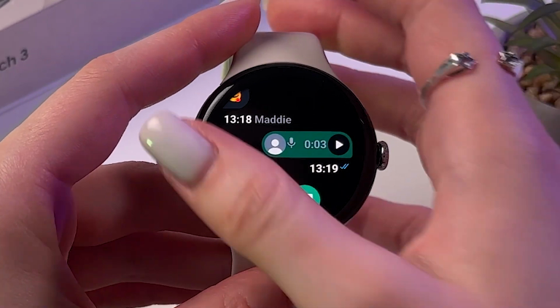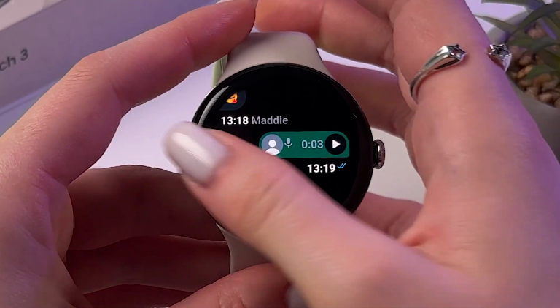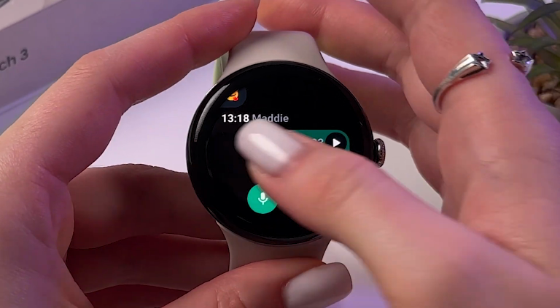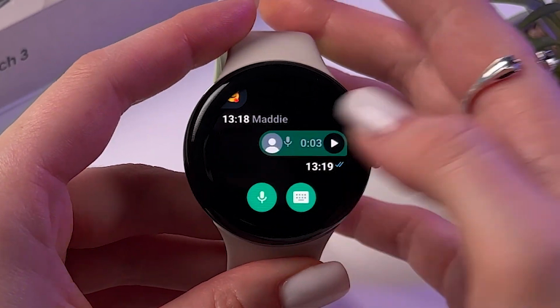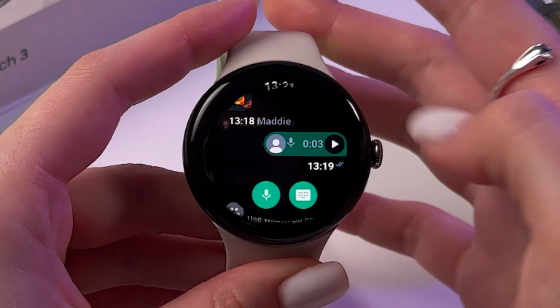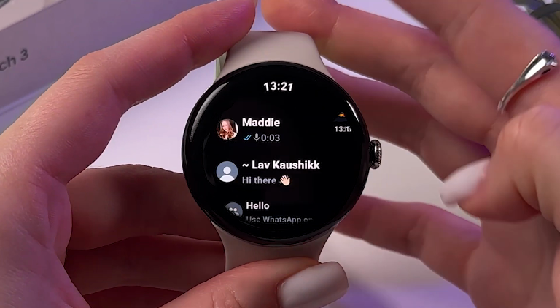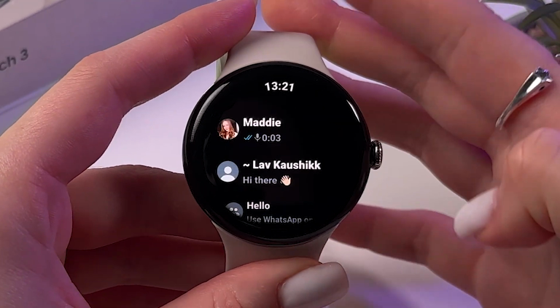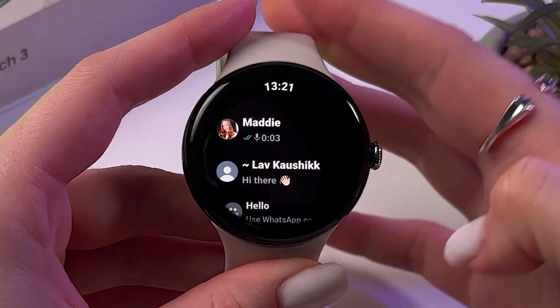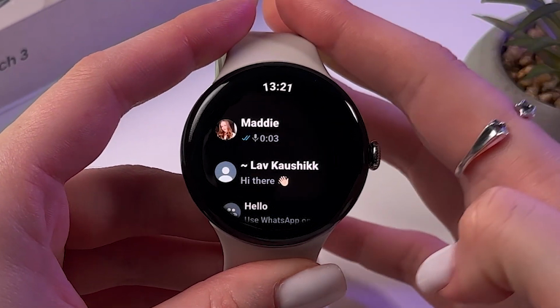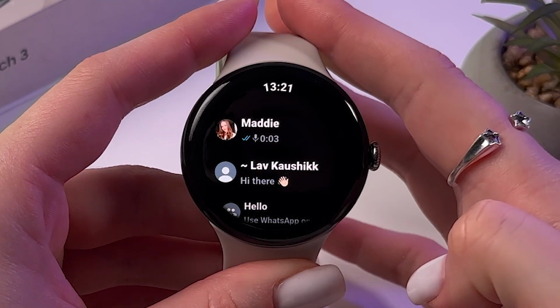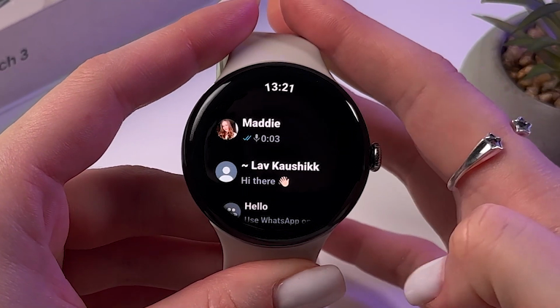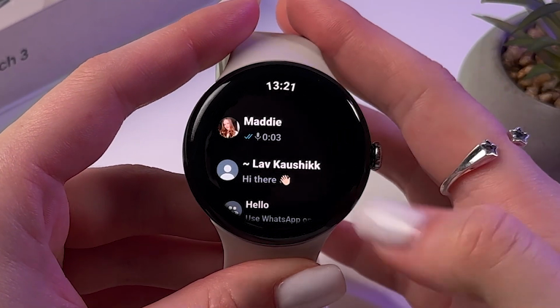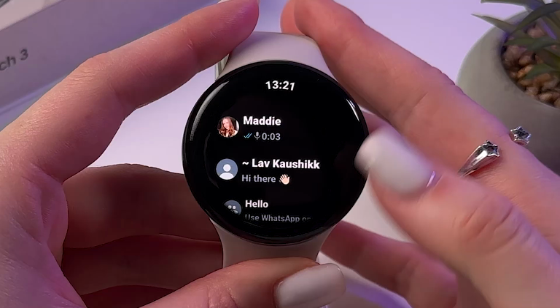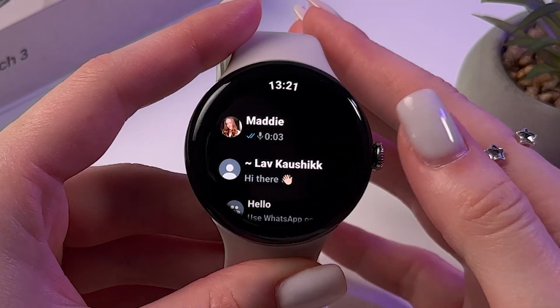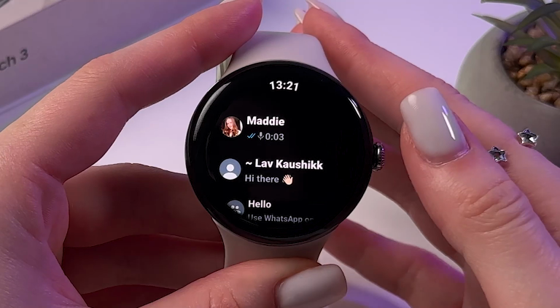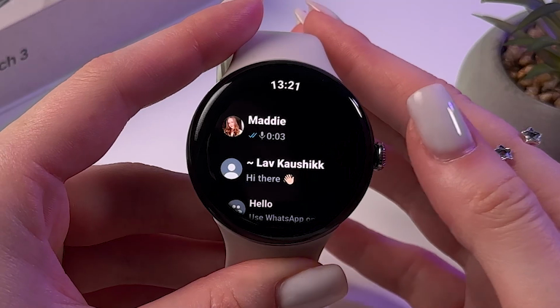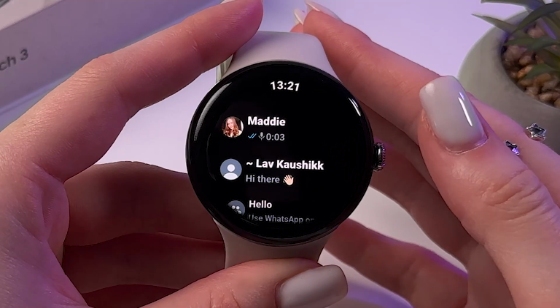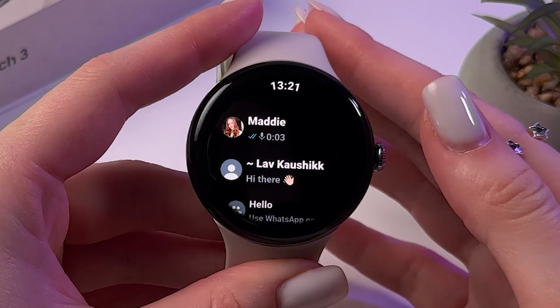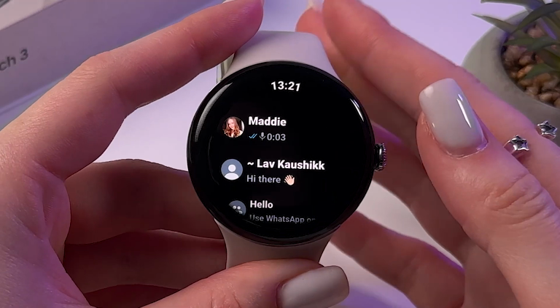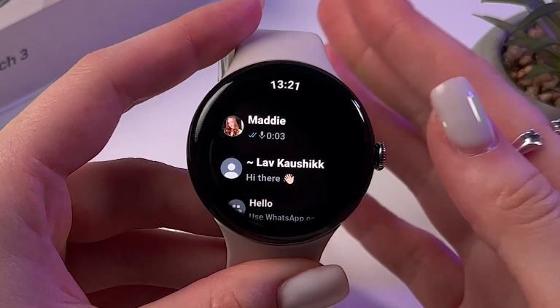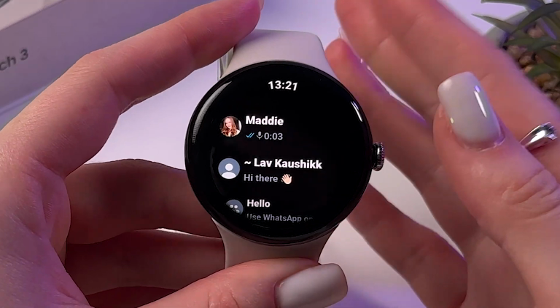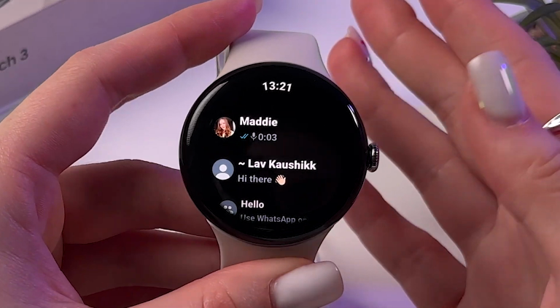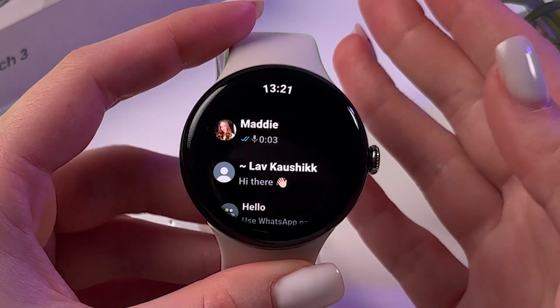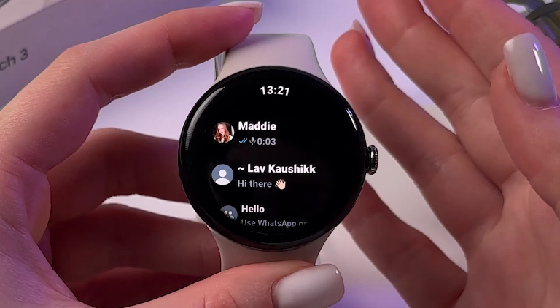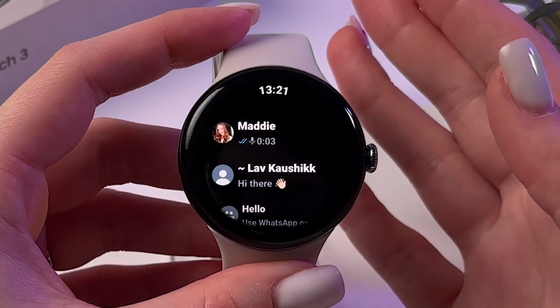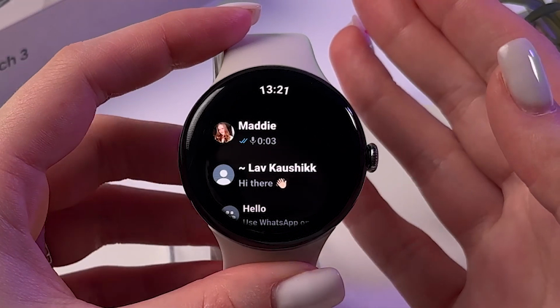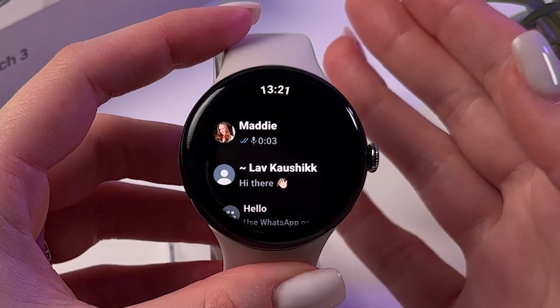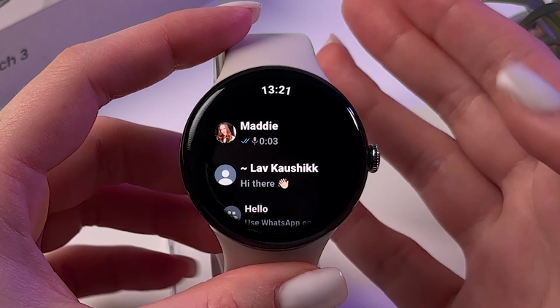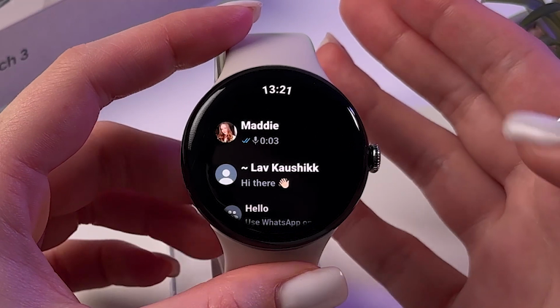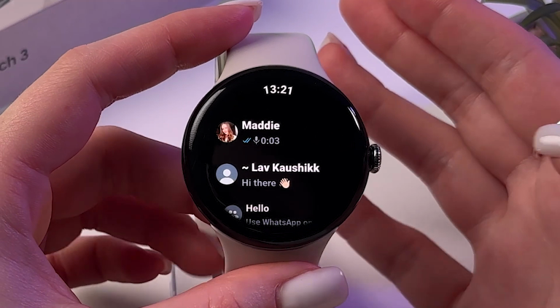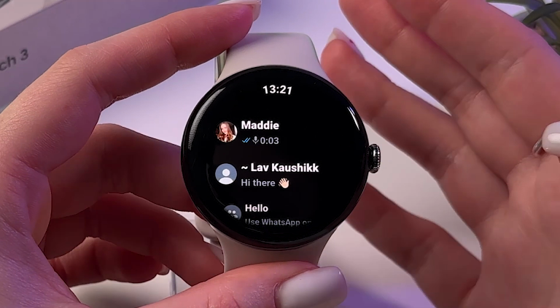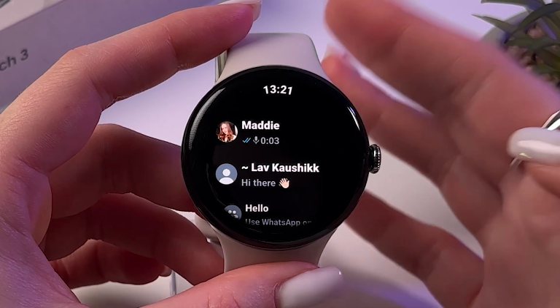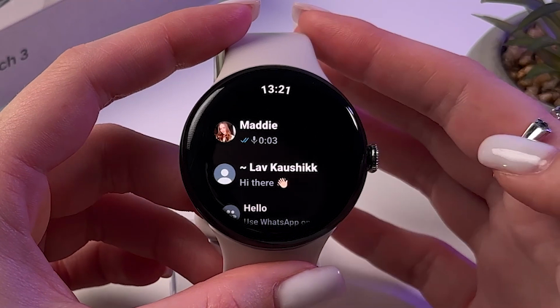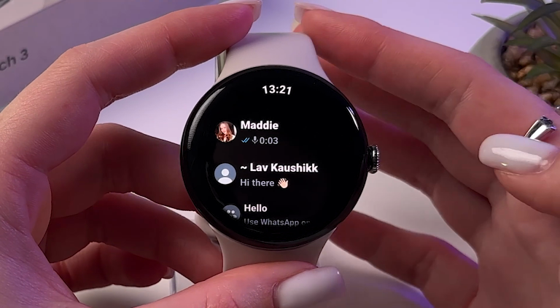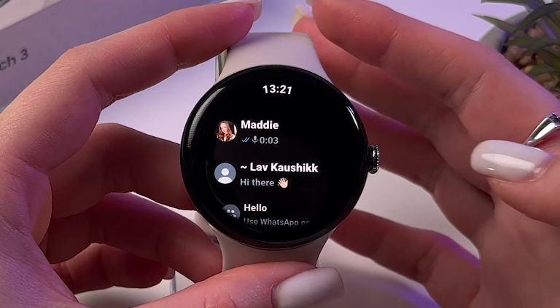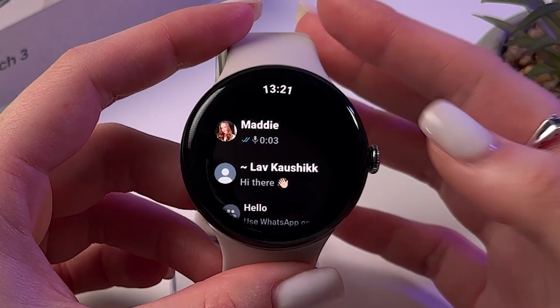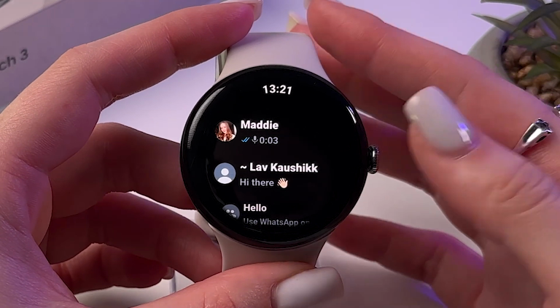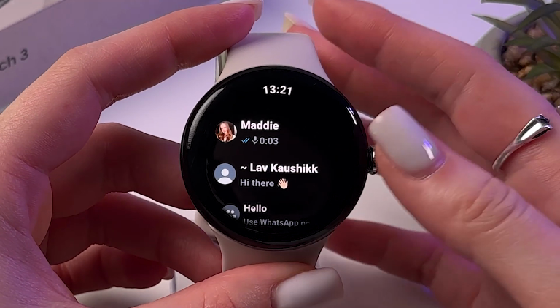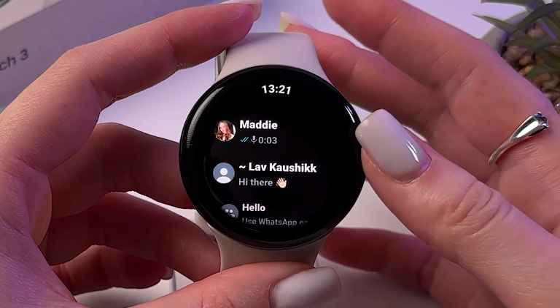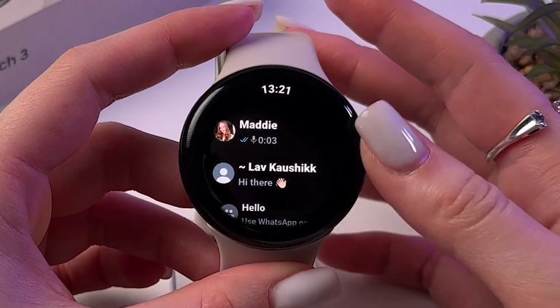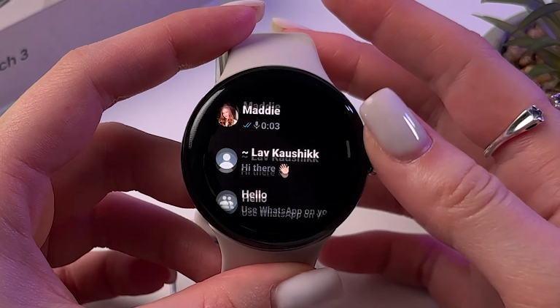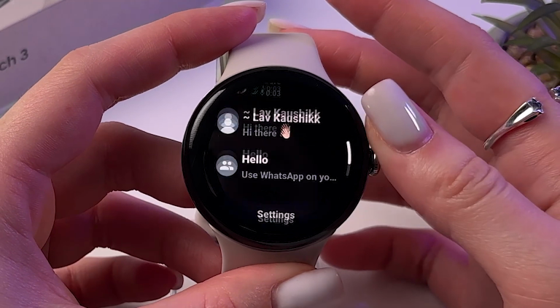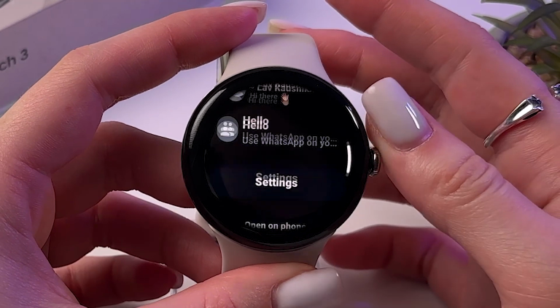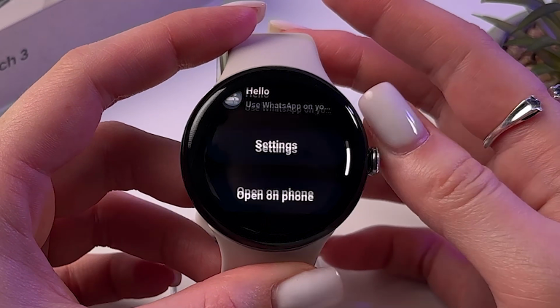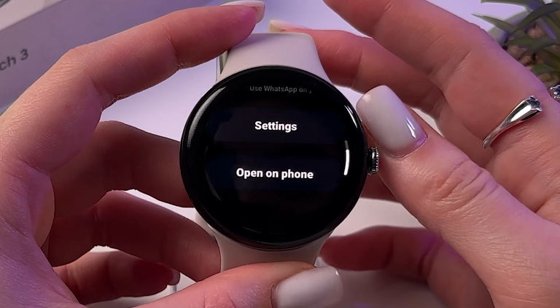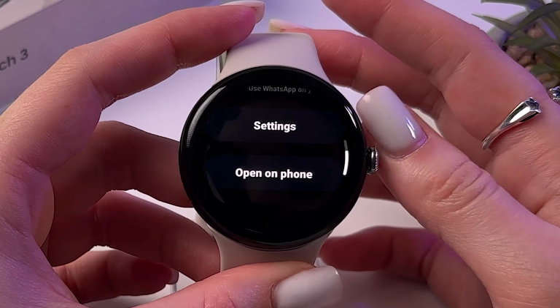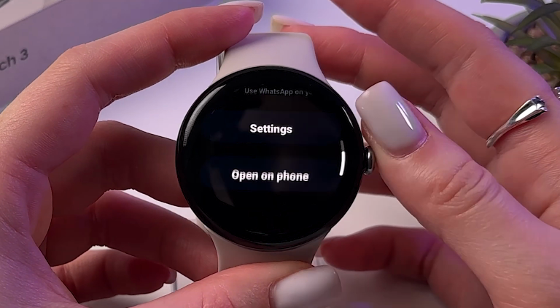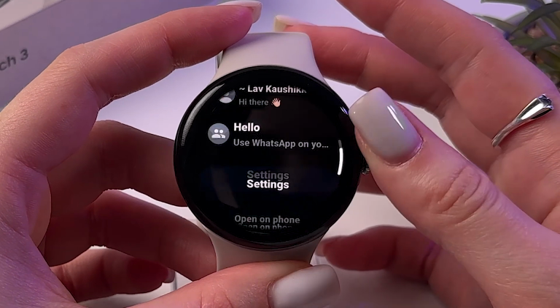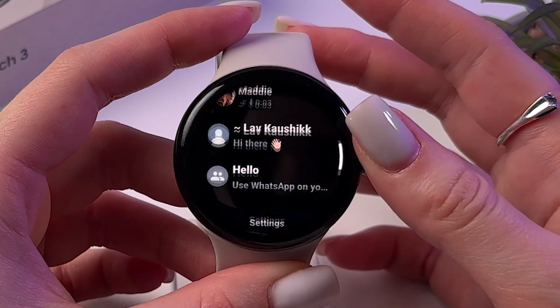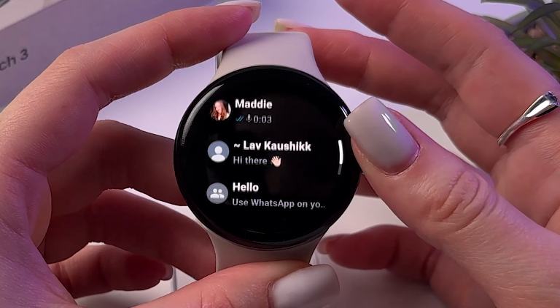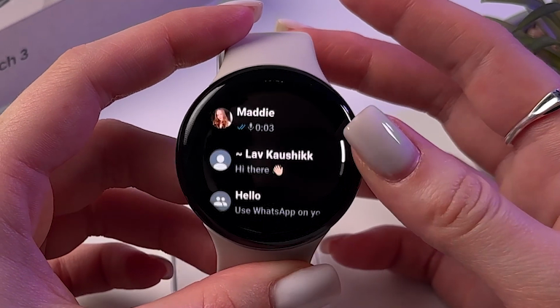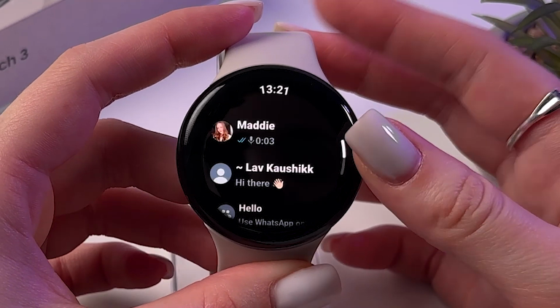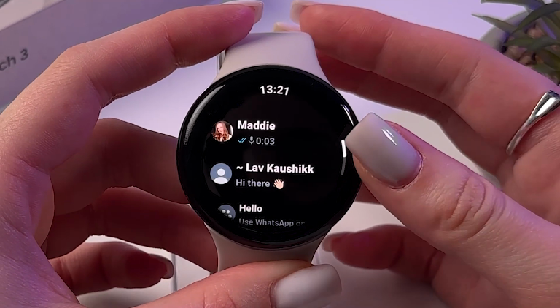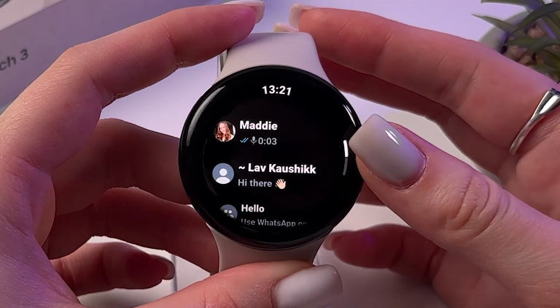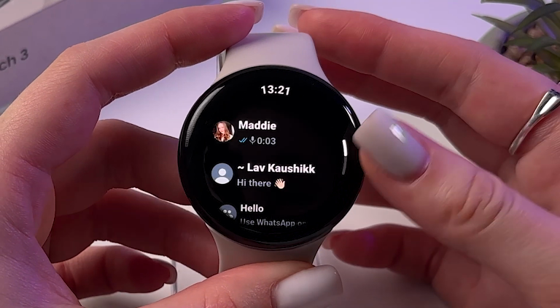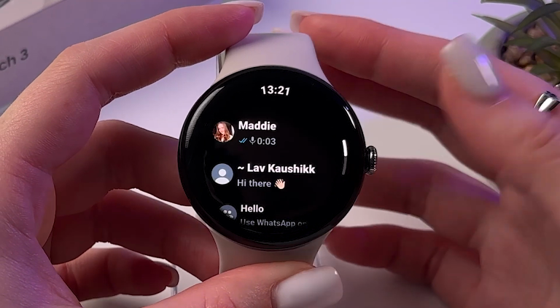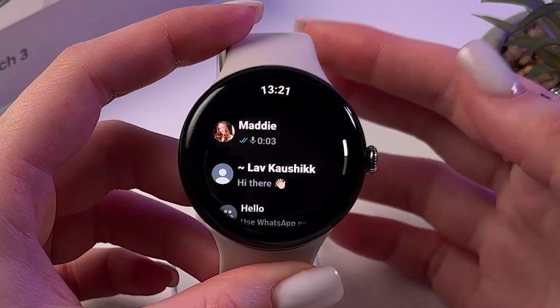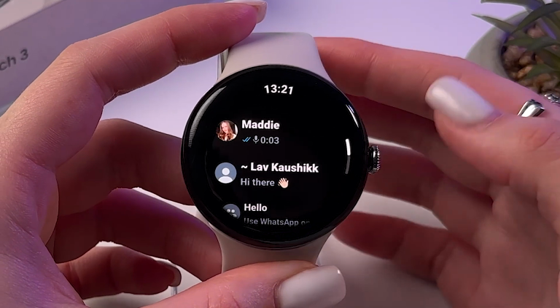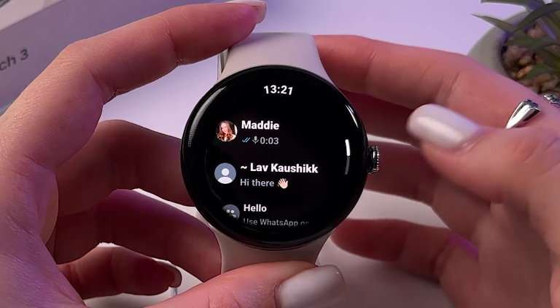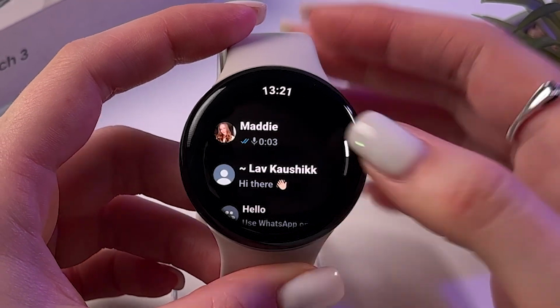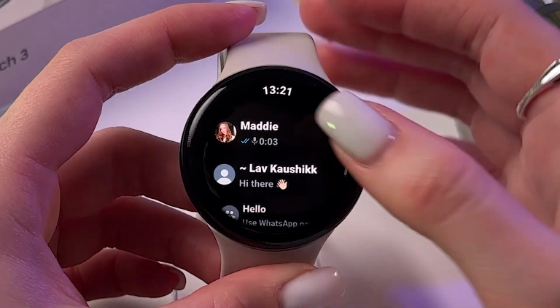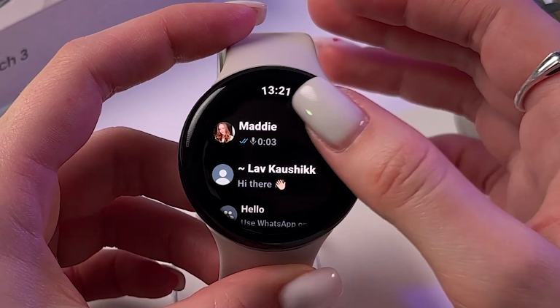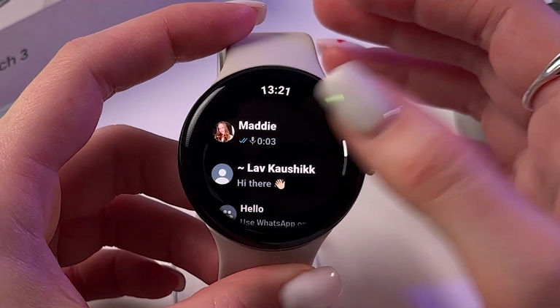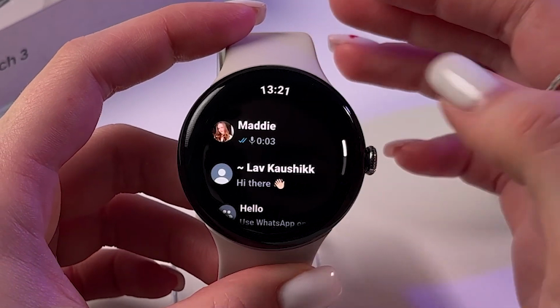And after that, if you sign in, you'll see your chats with your friends.